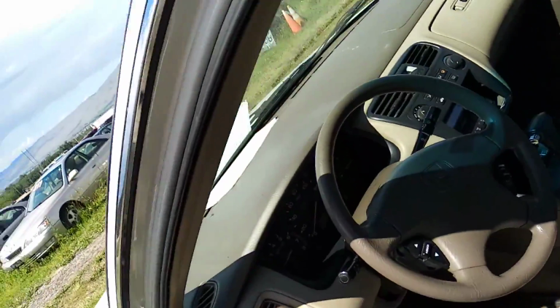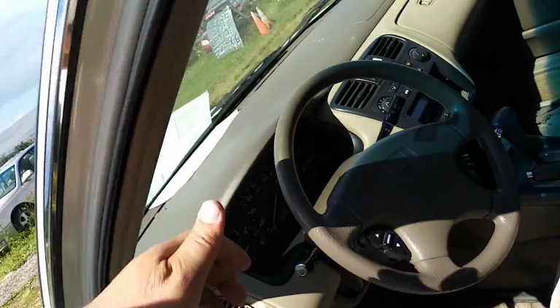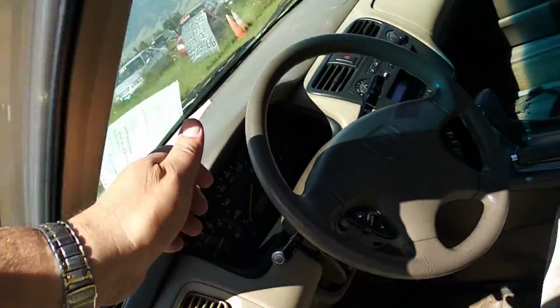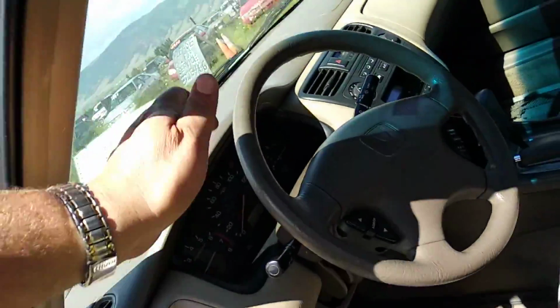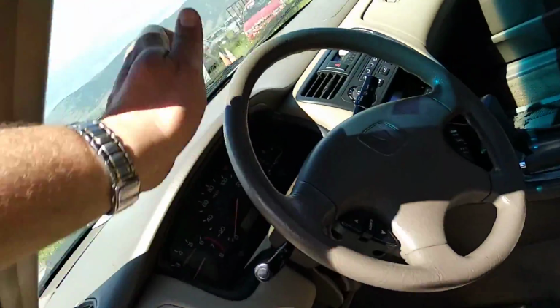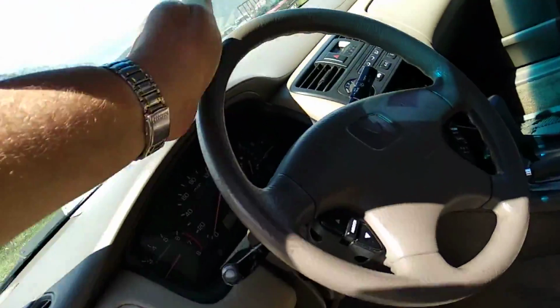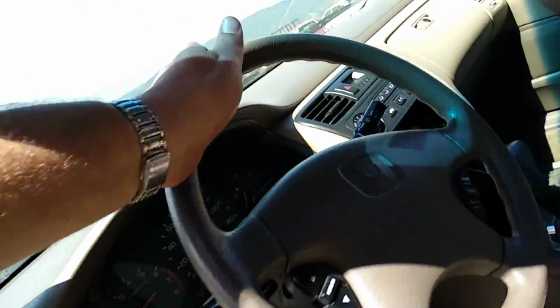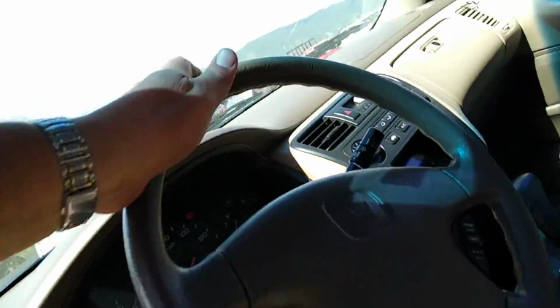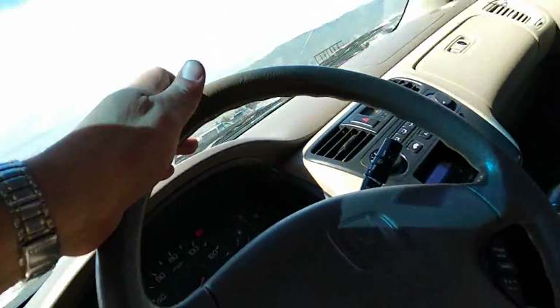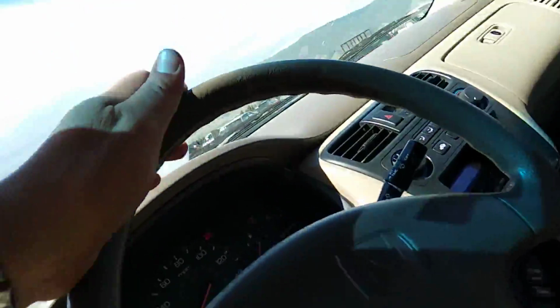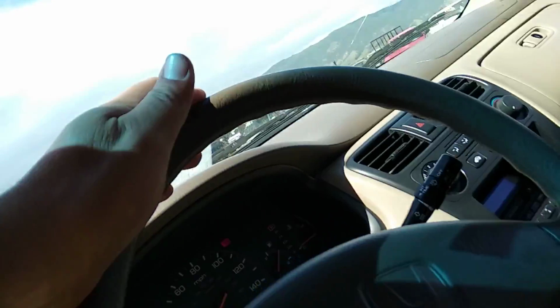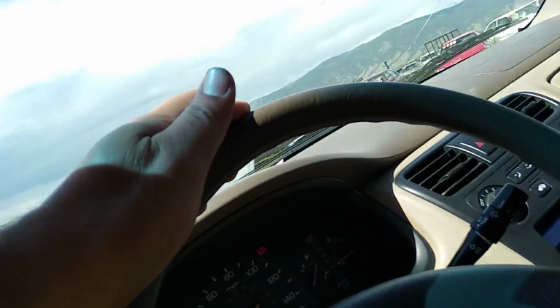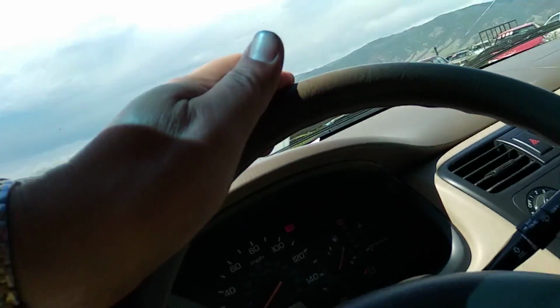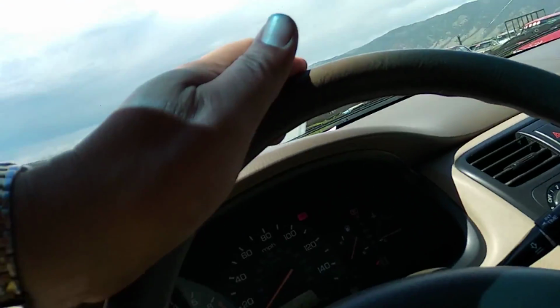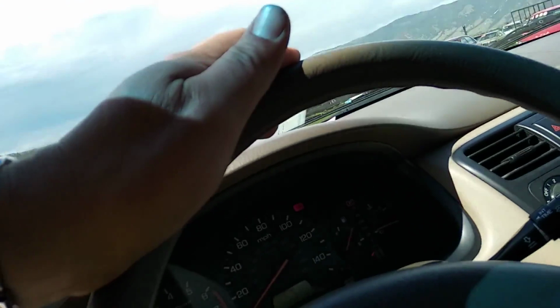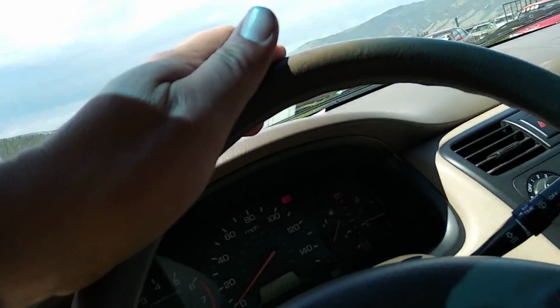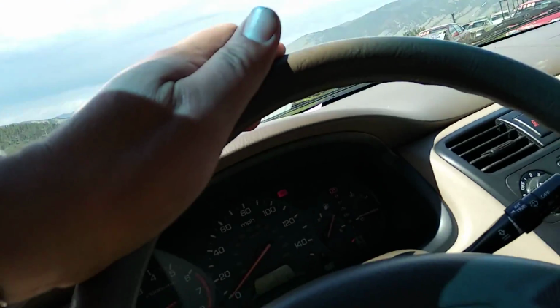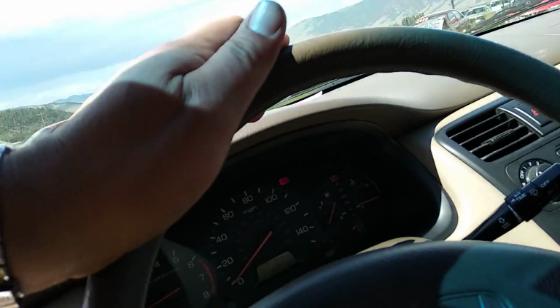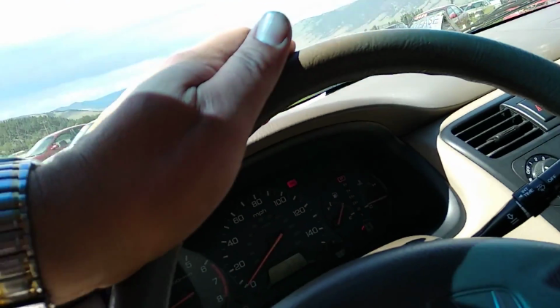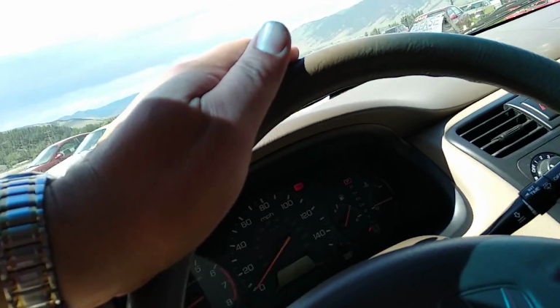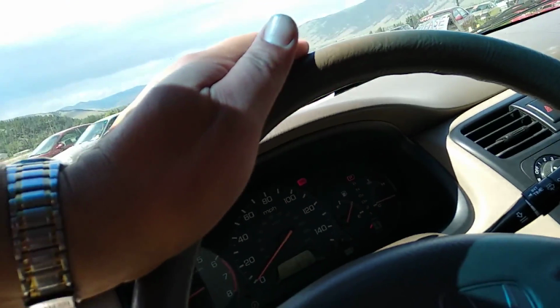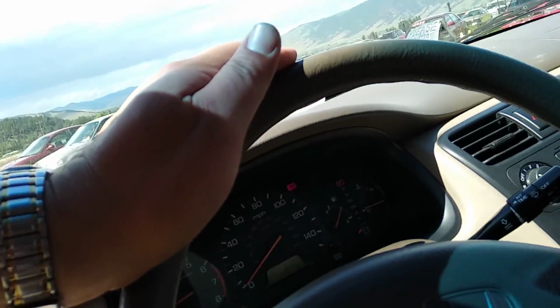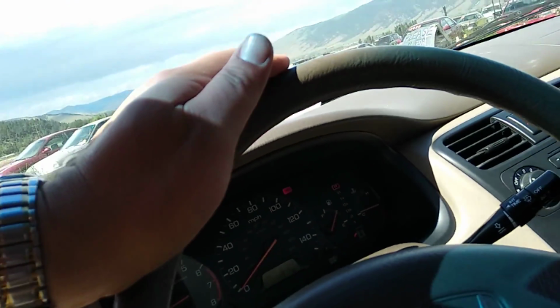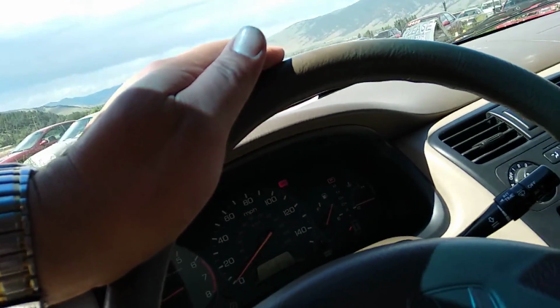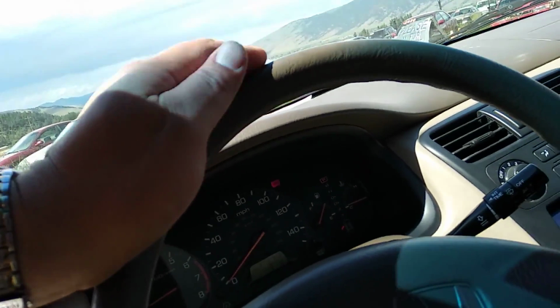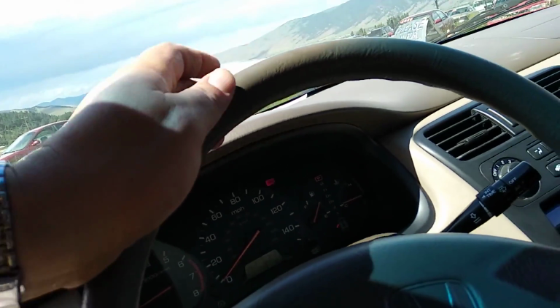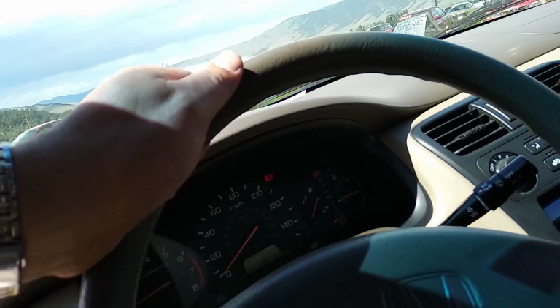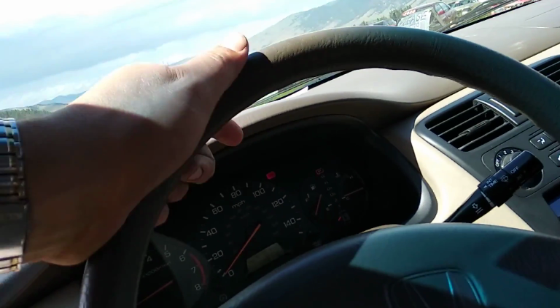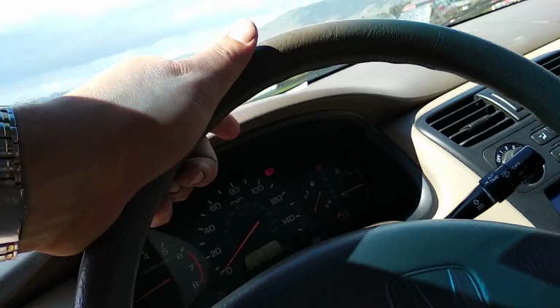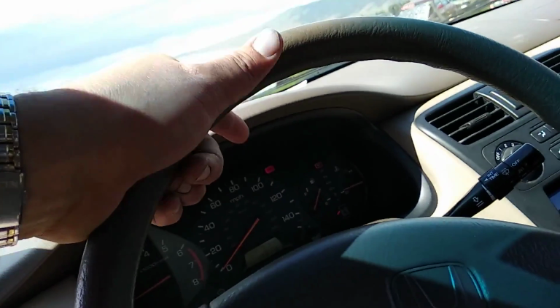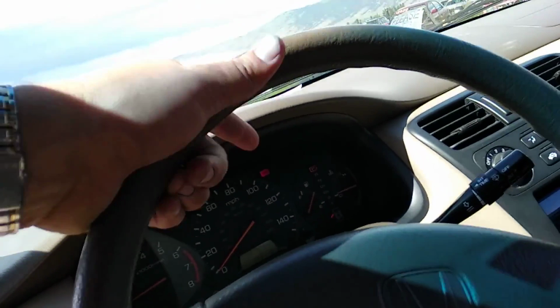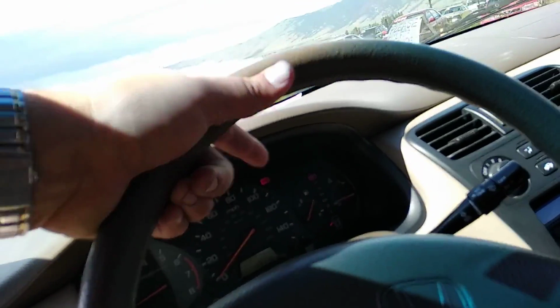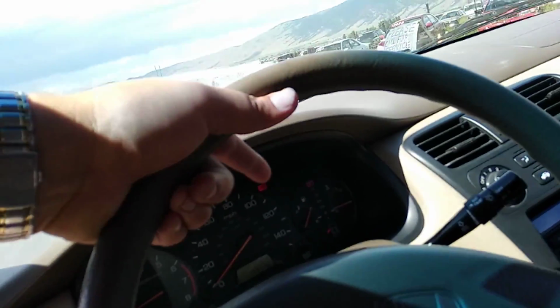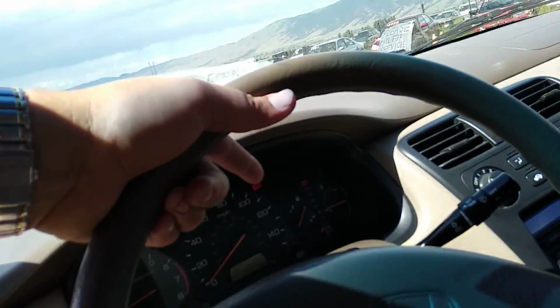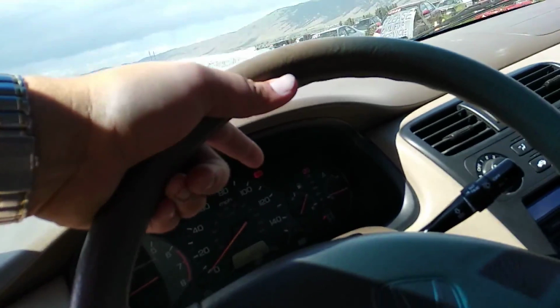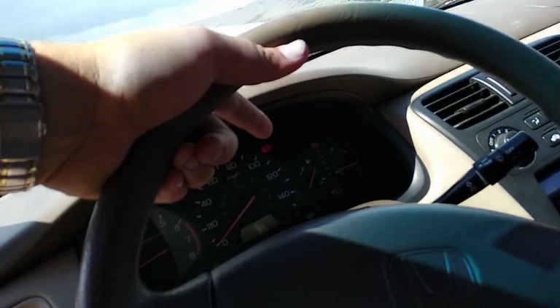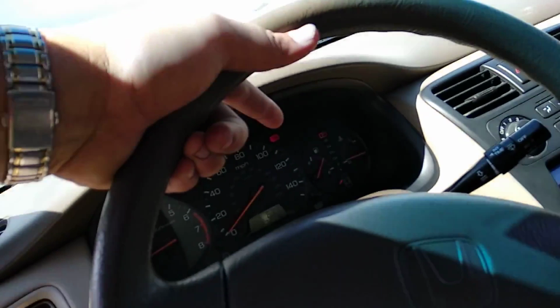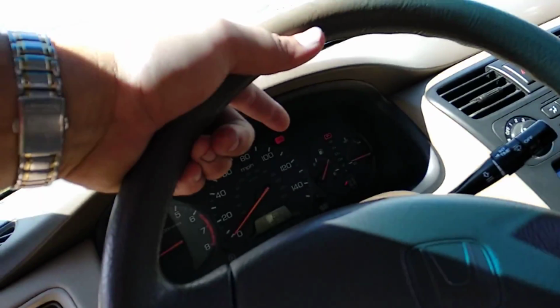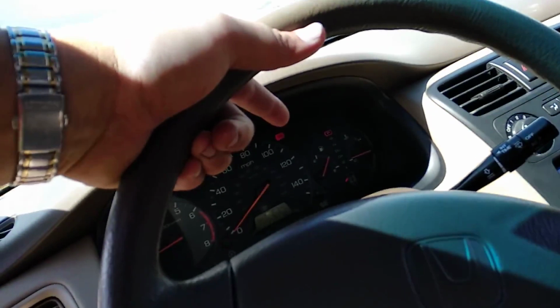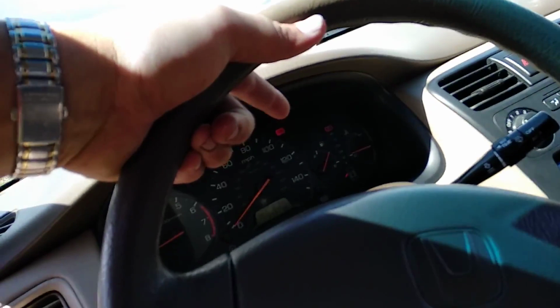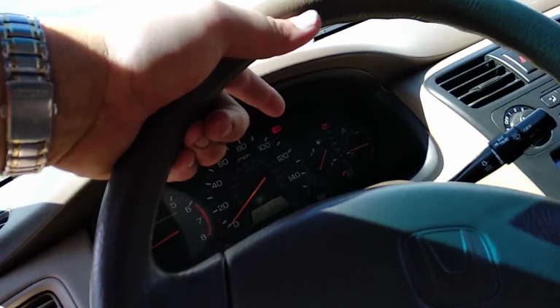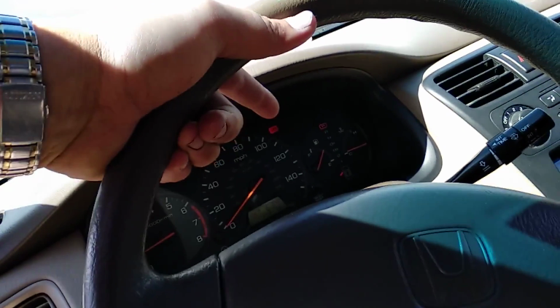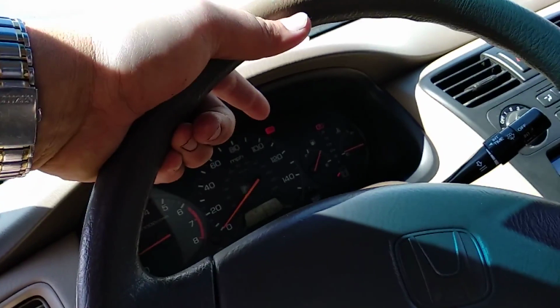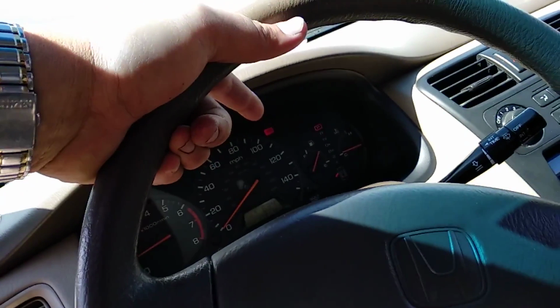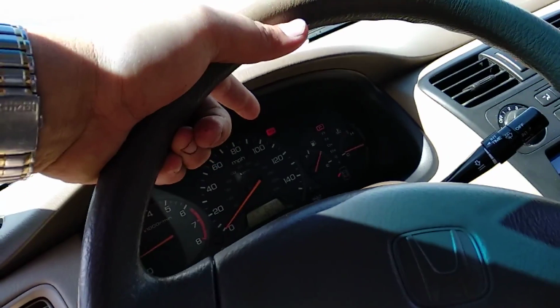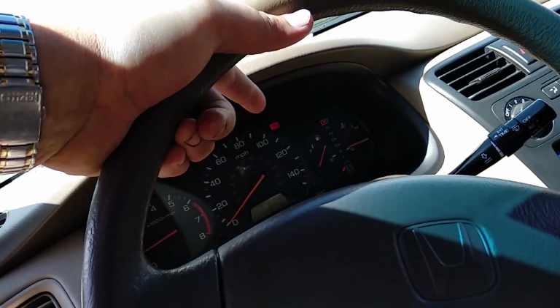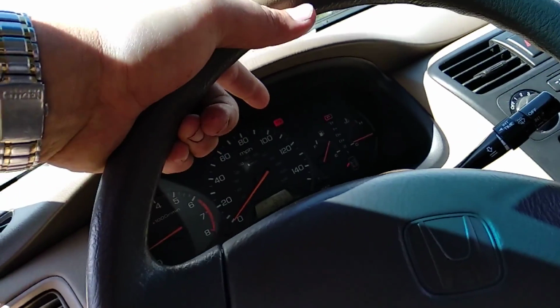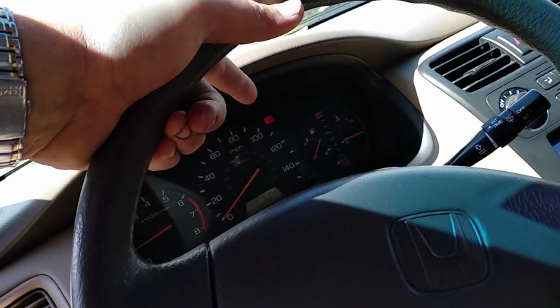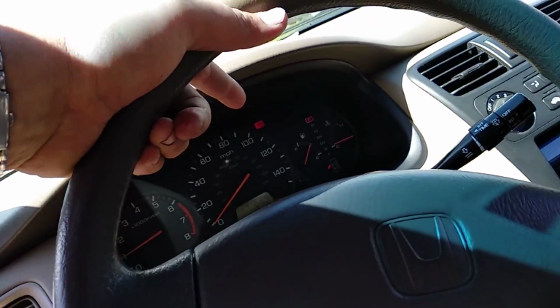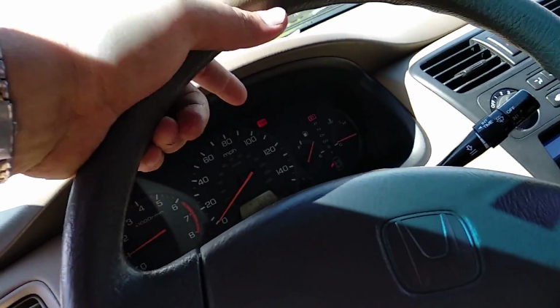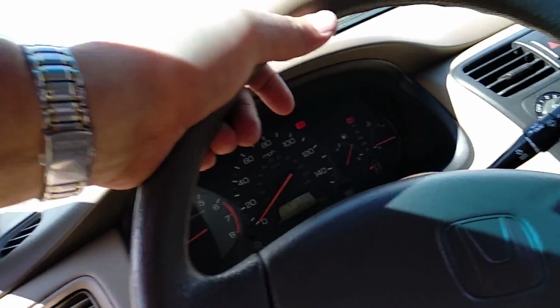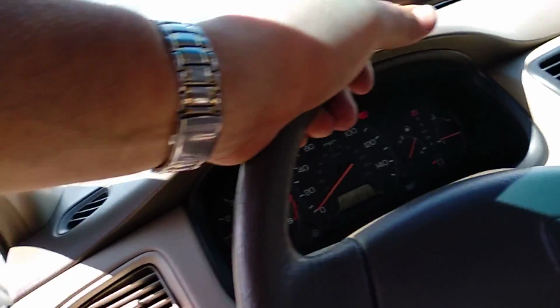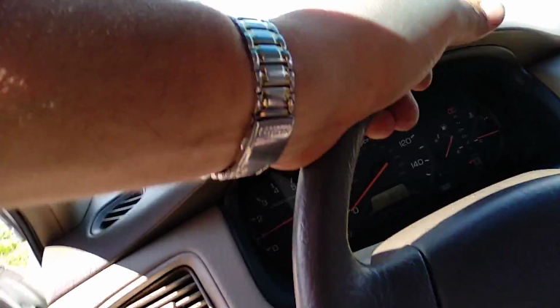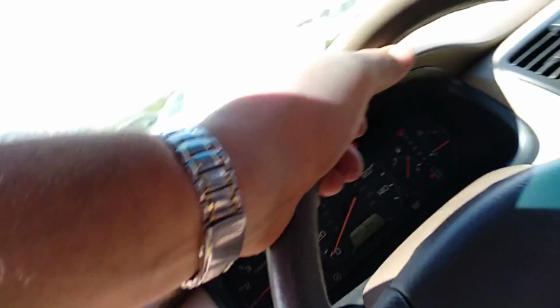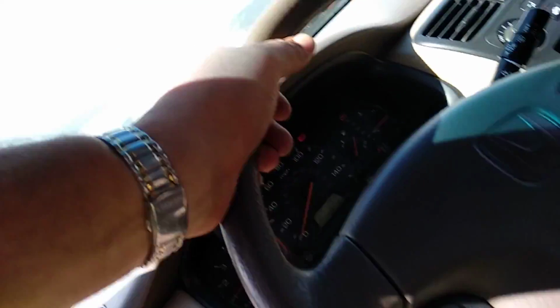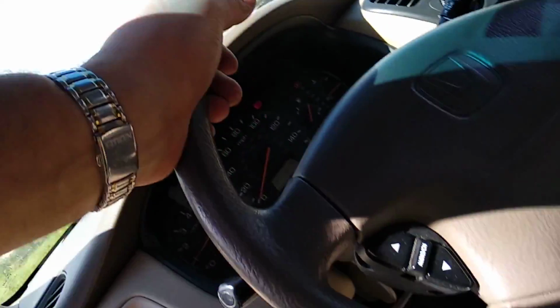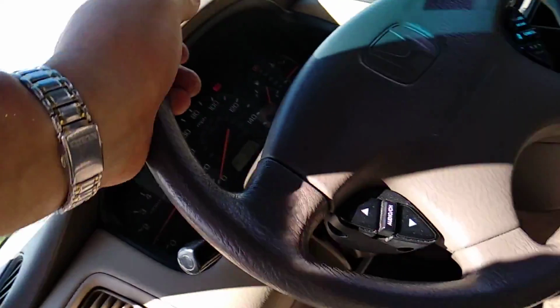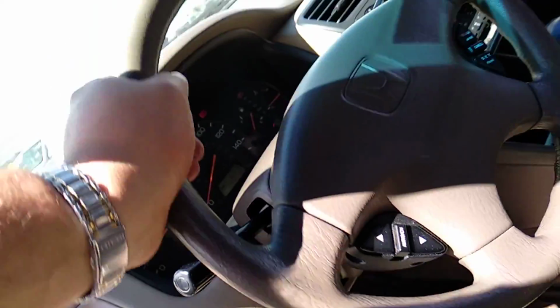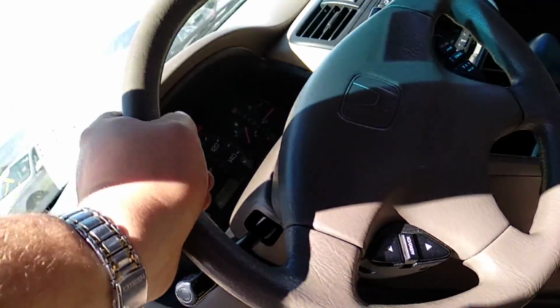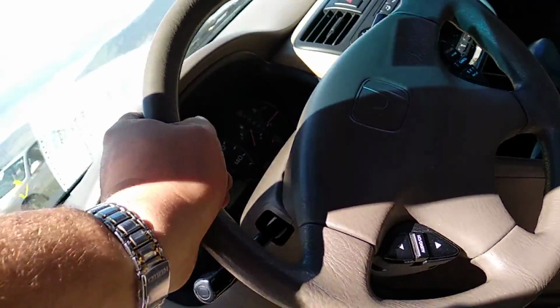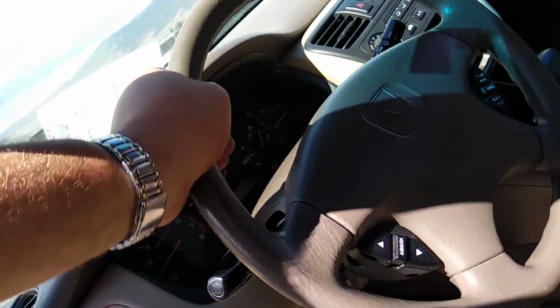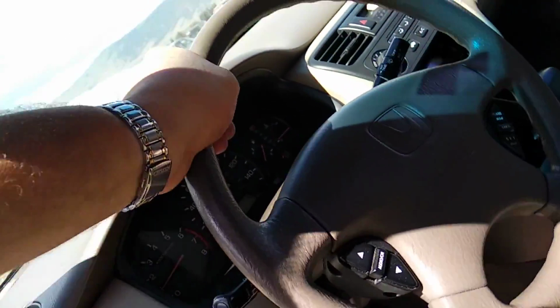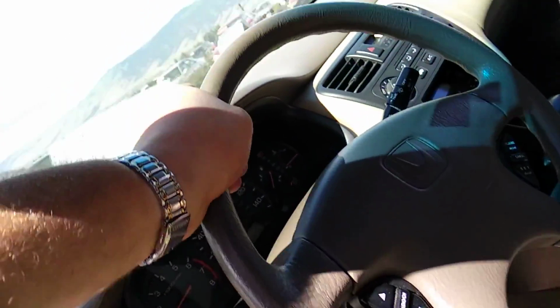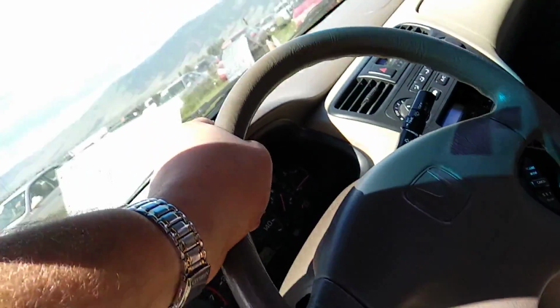I drove it from Missoula — drove good. 173,000 miles on it. It has an SRS airbag light on, and that means it is sold as is.